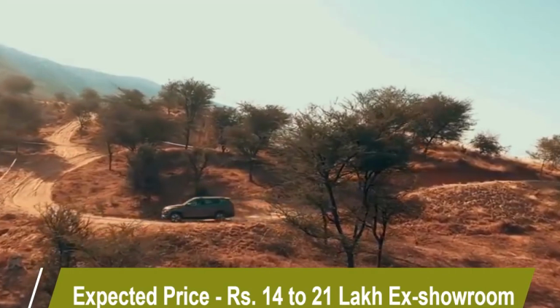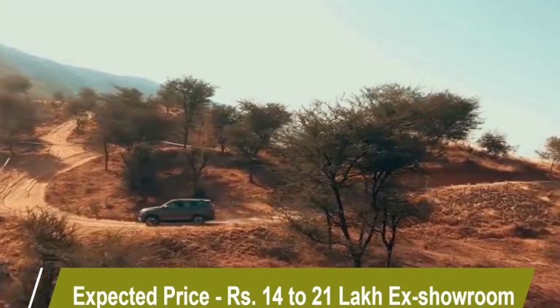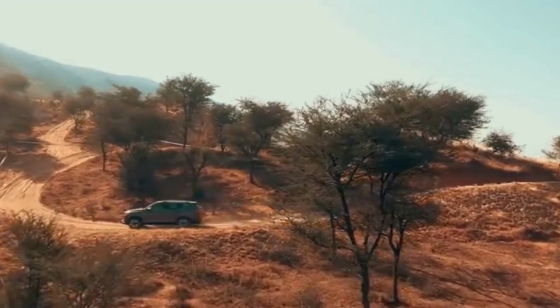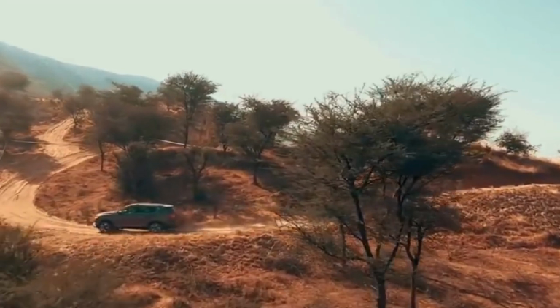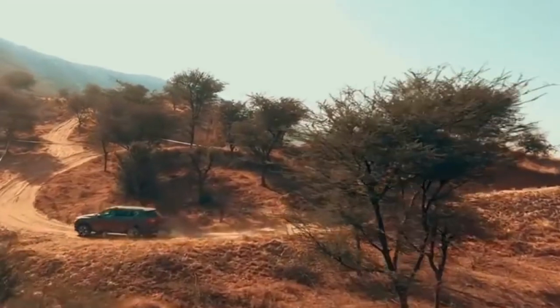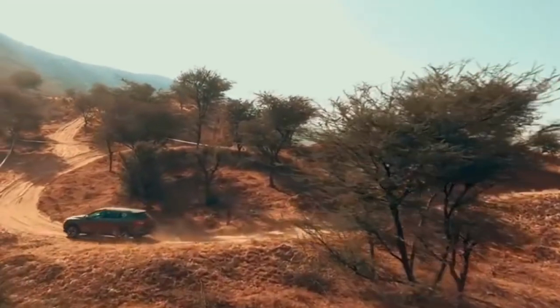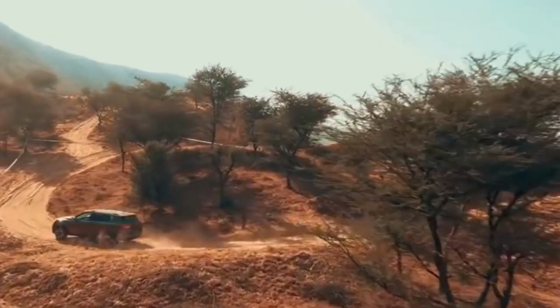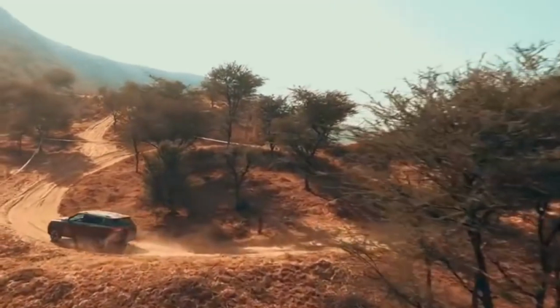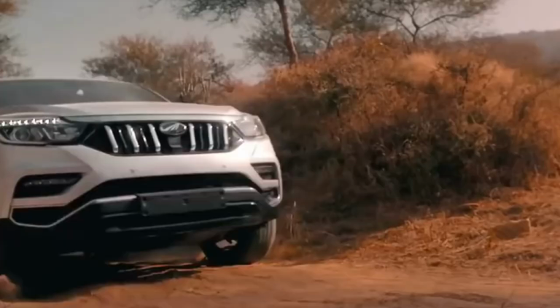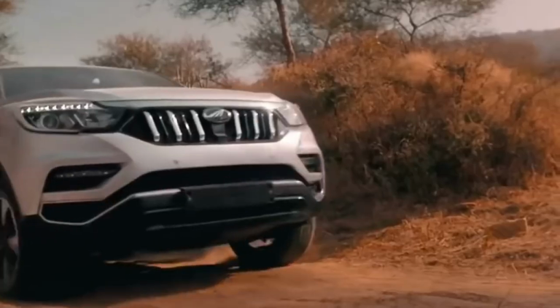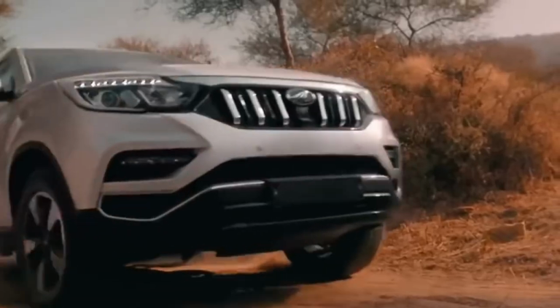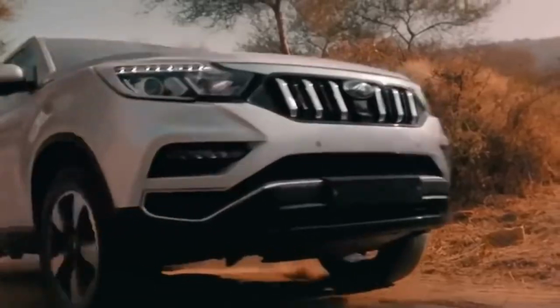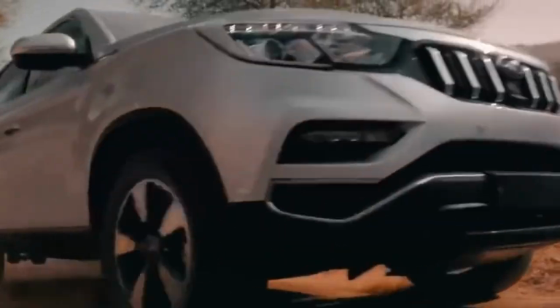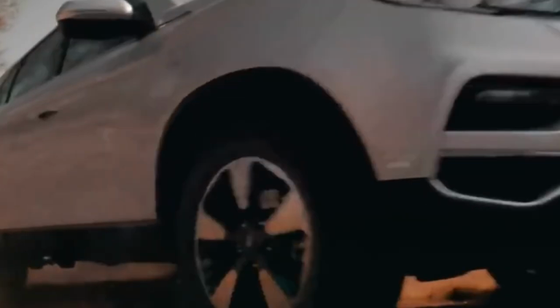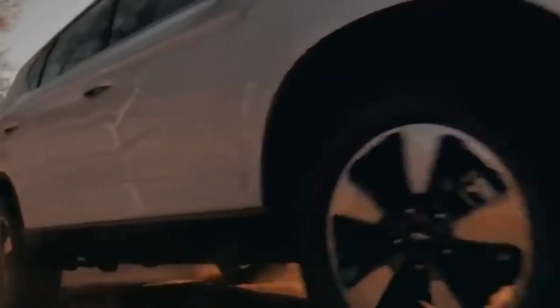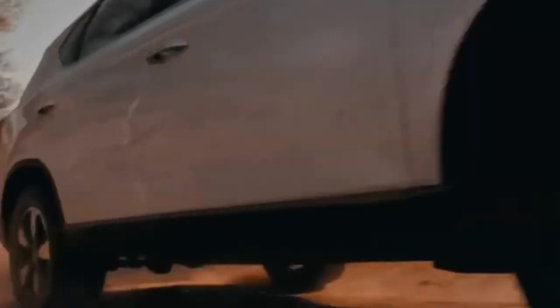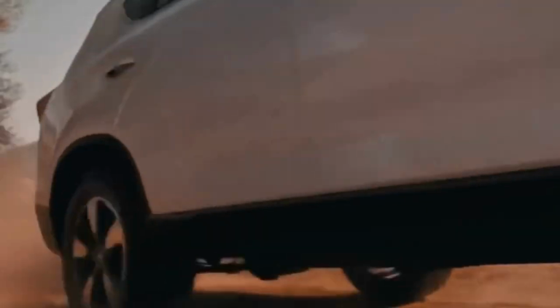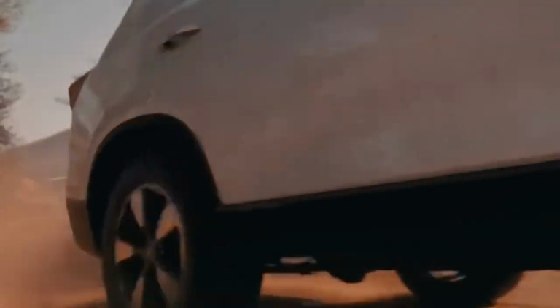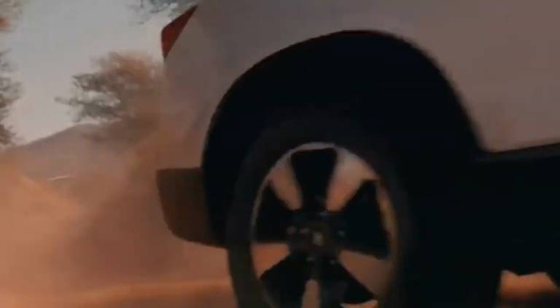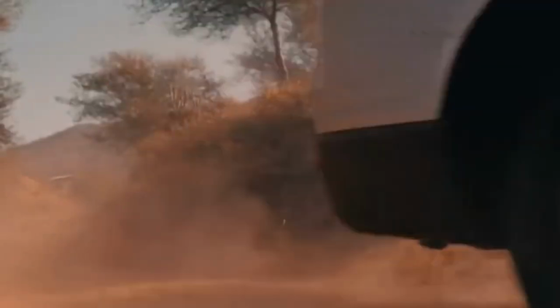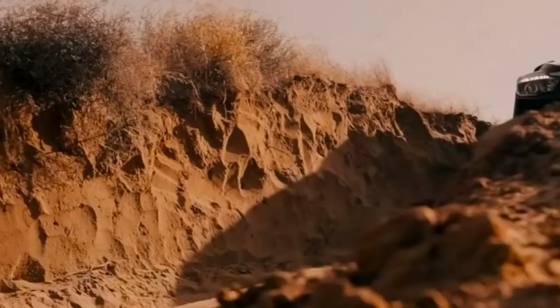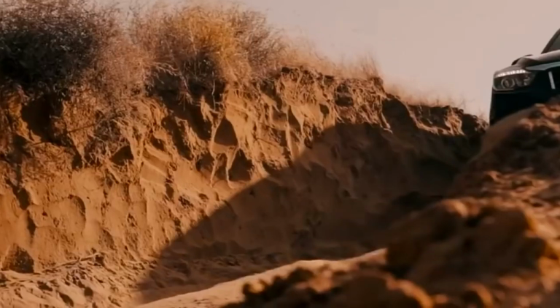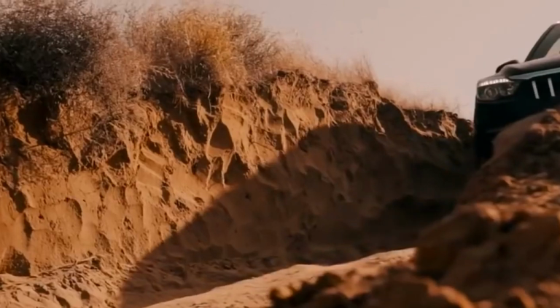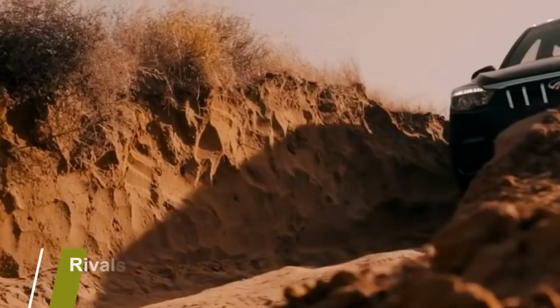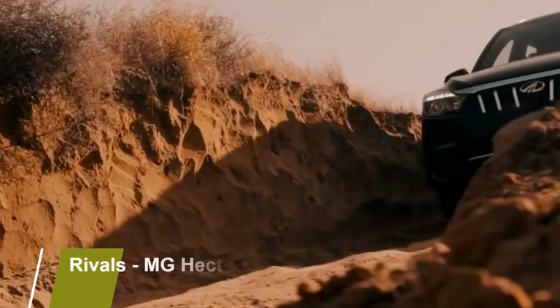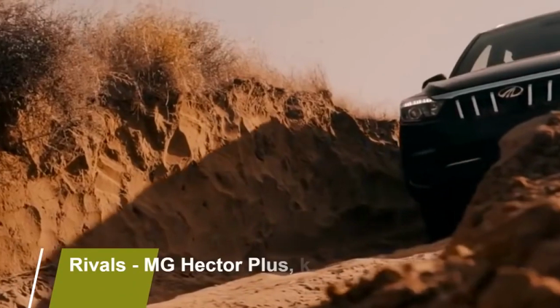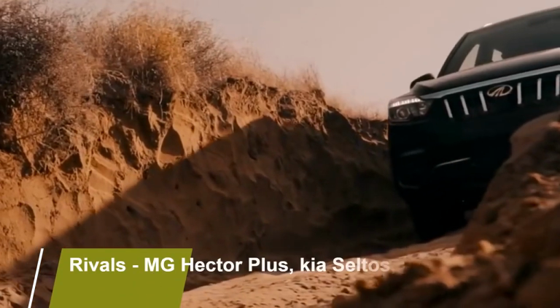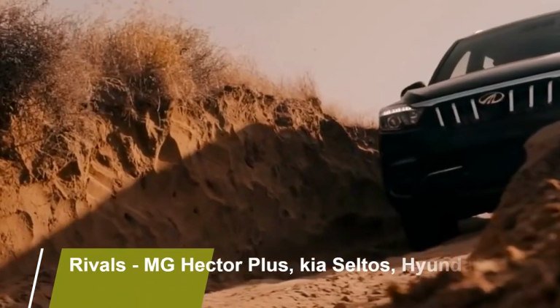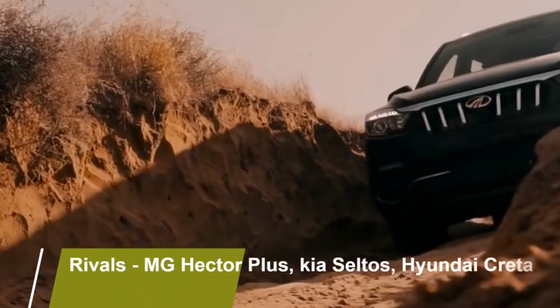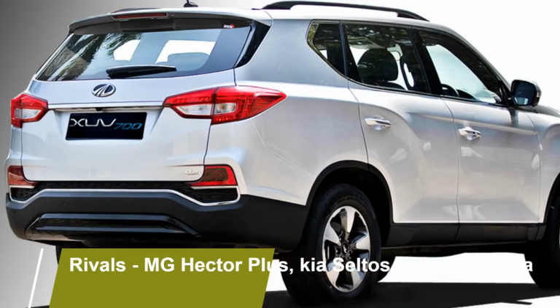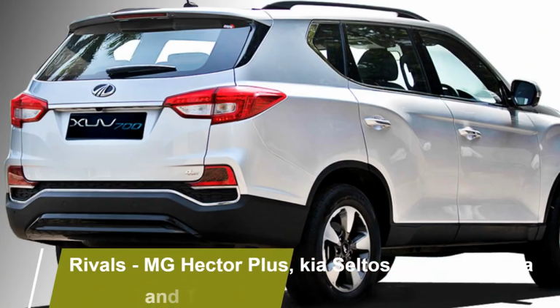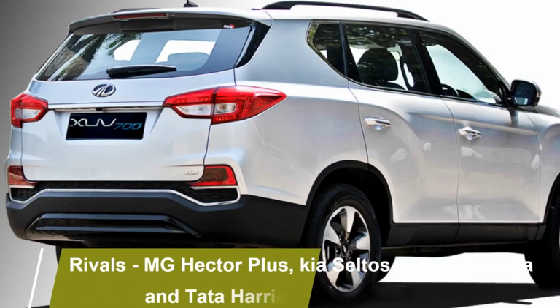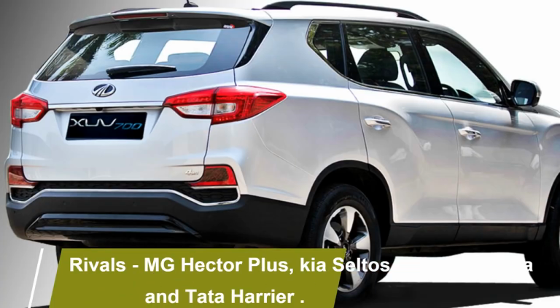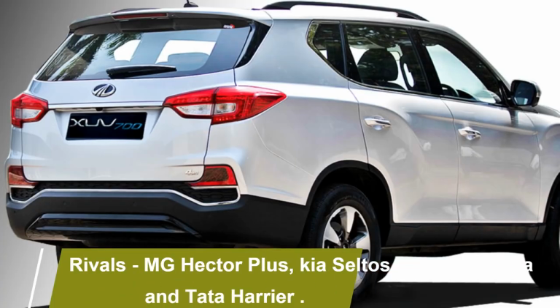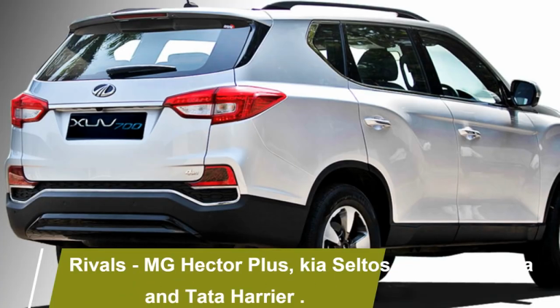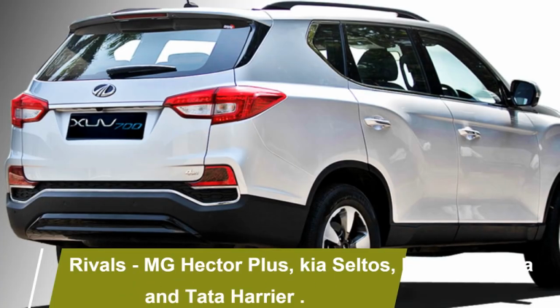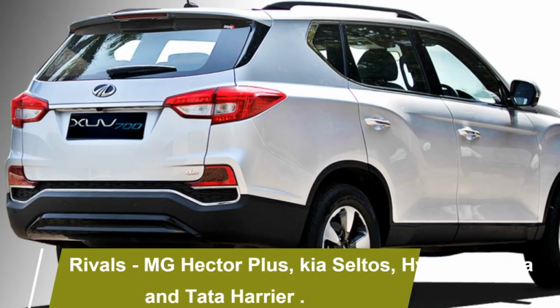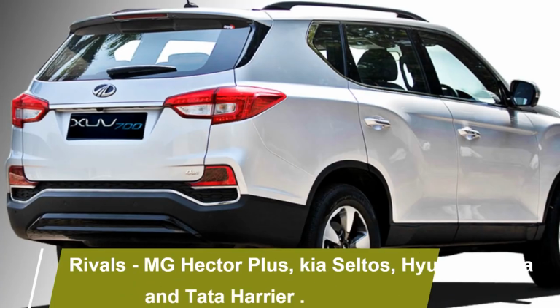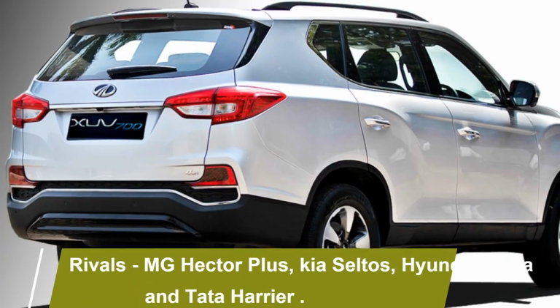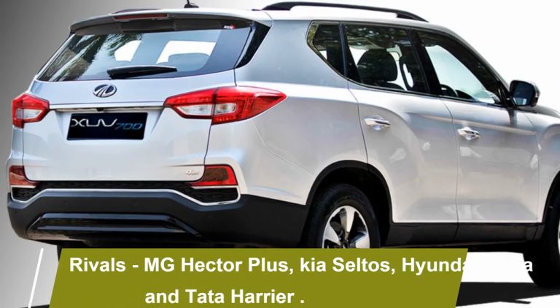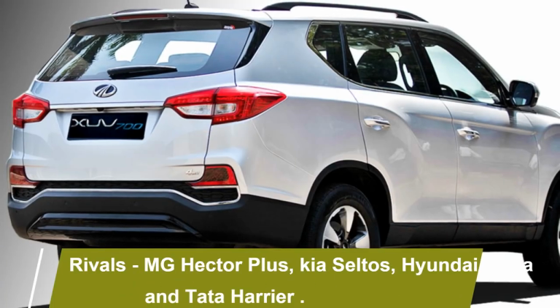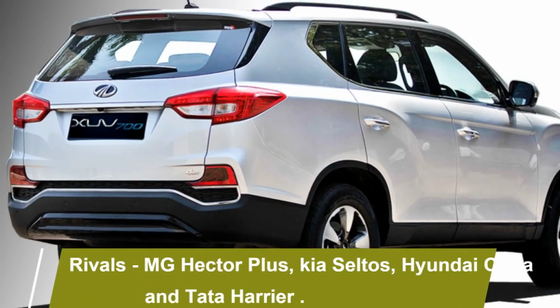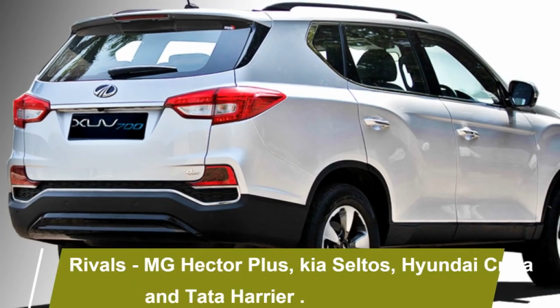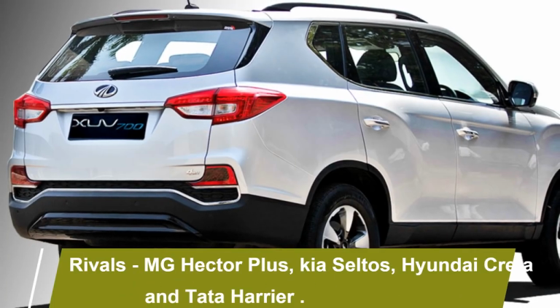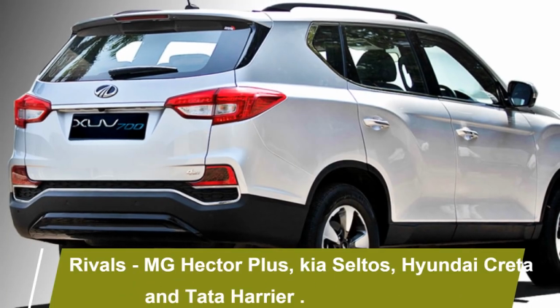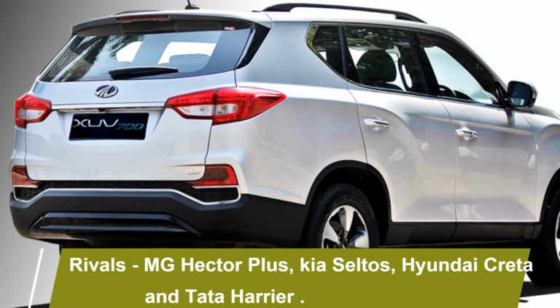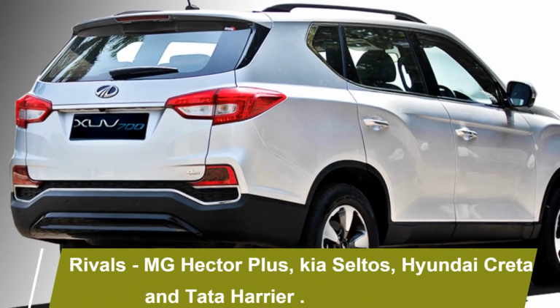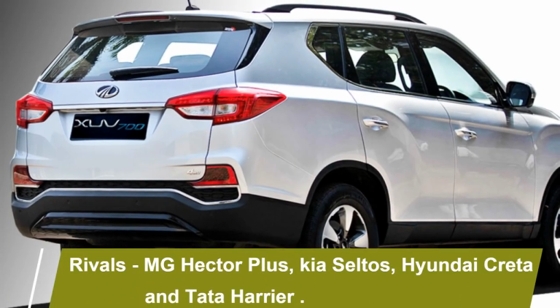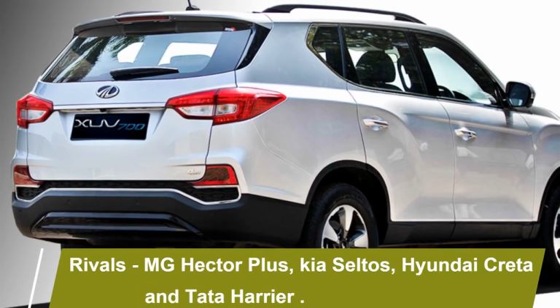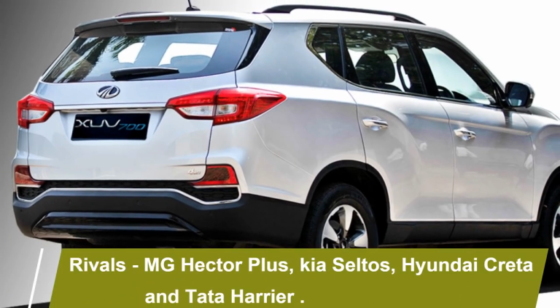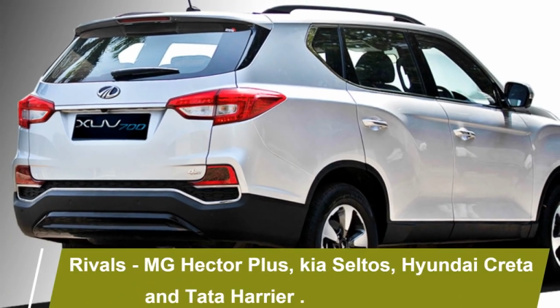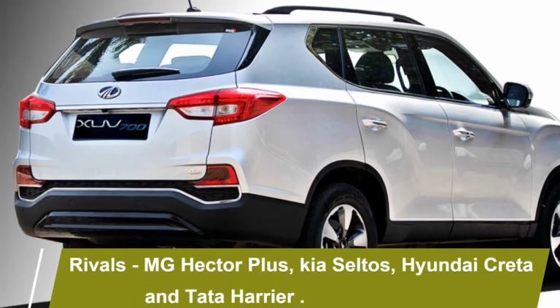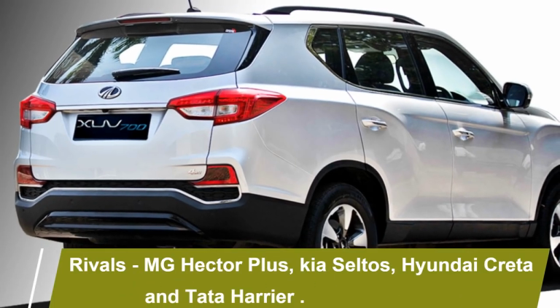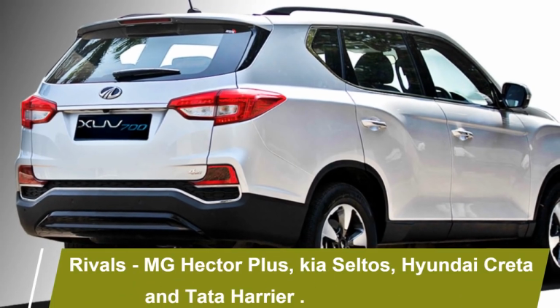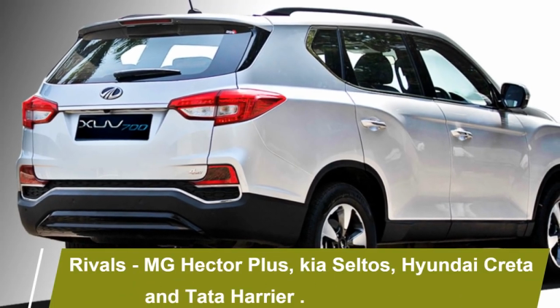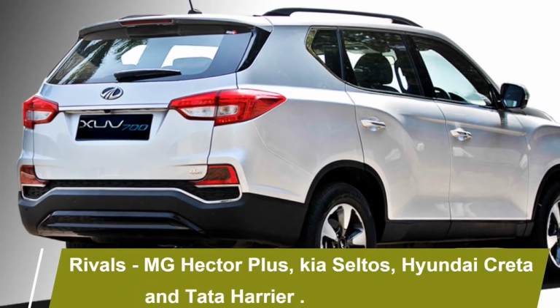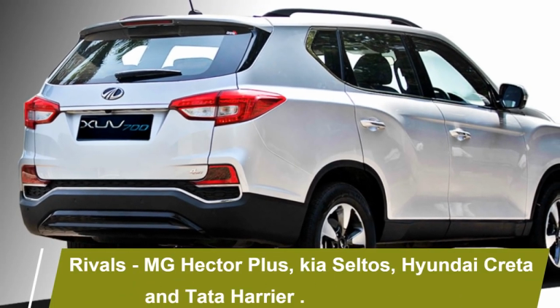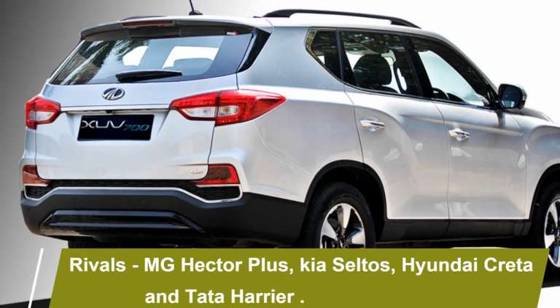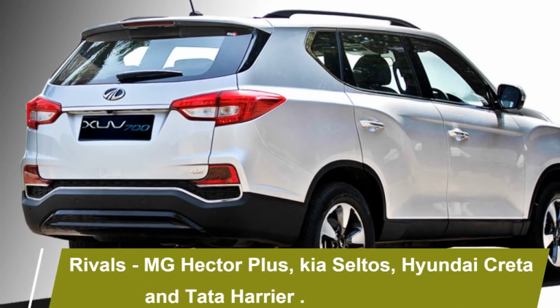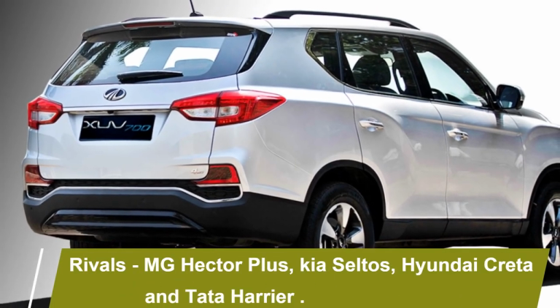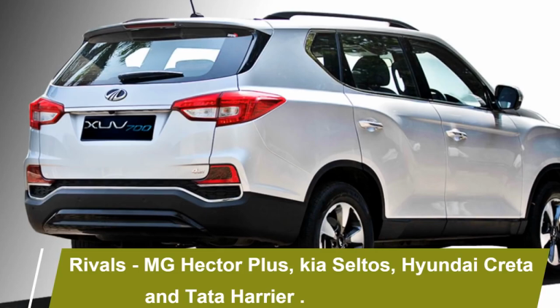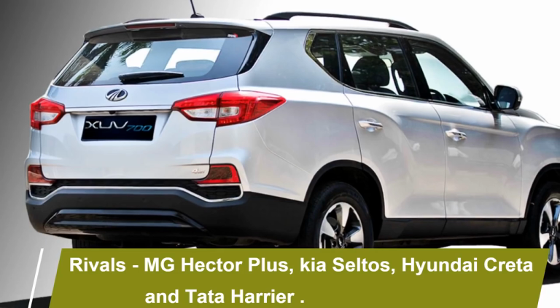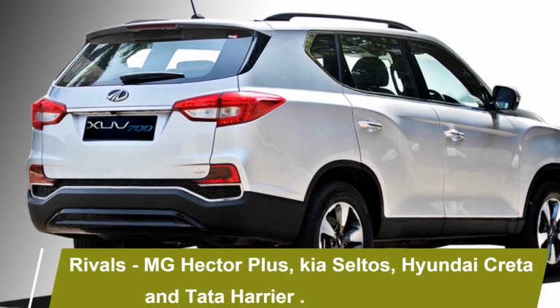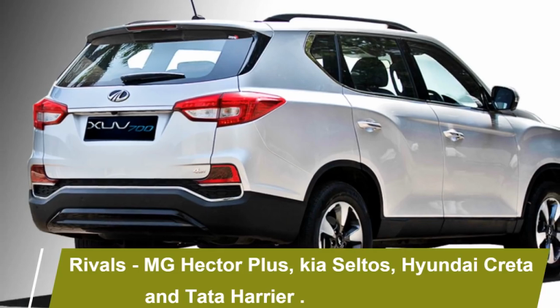After launch, the XUV 700 will be the rival of the MG Hector Plus, Kia Seltos, Hyundai Creta, and Tata Harrier.